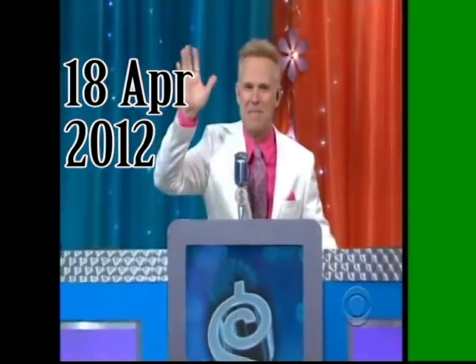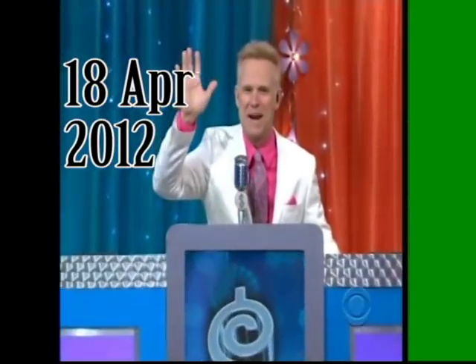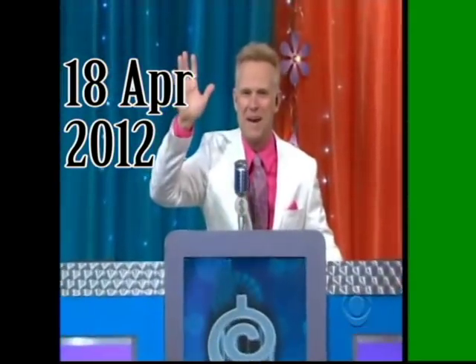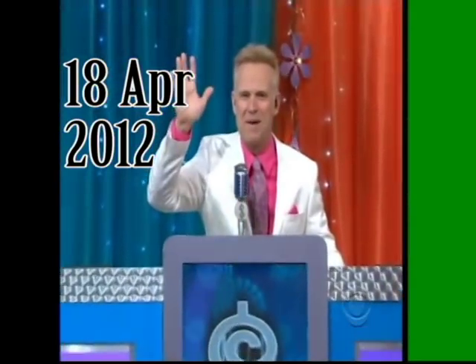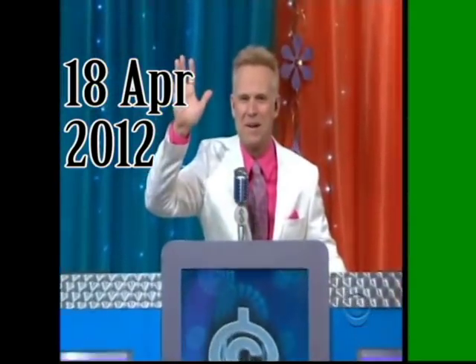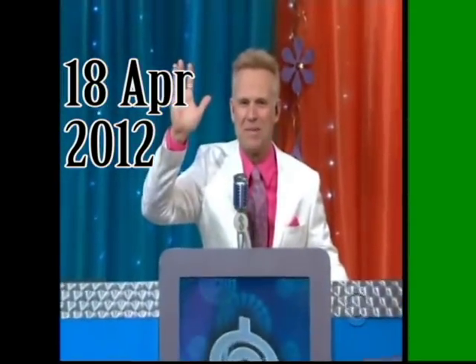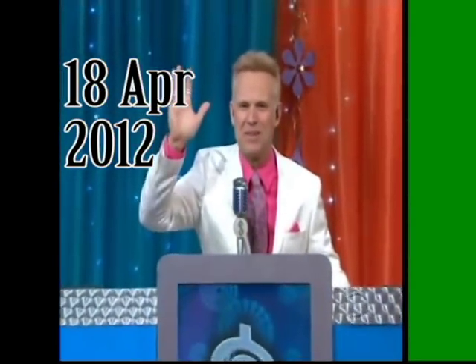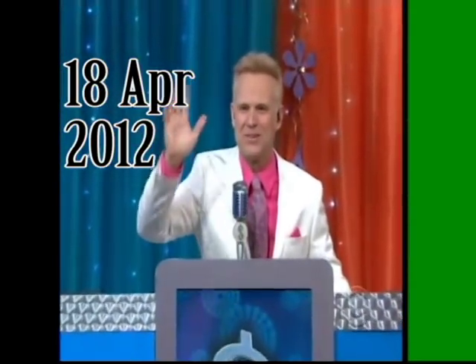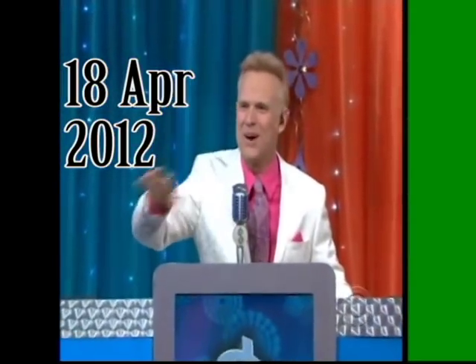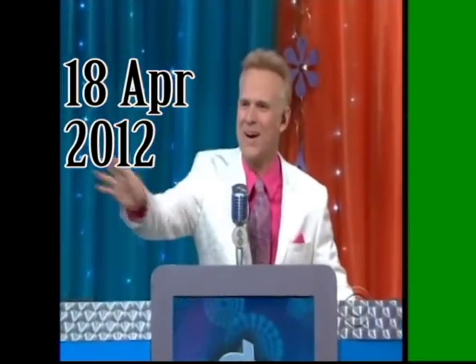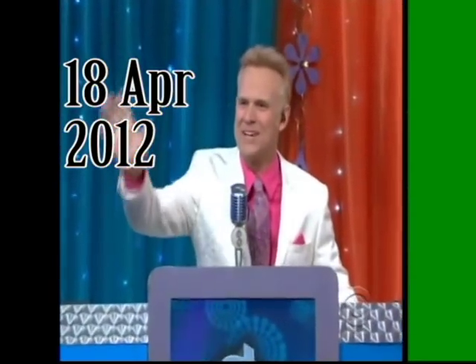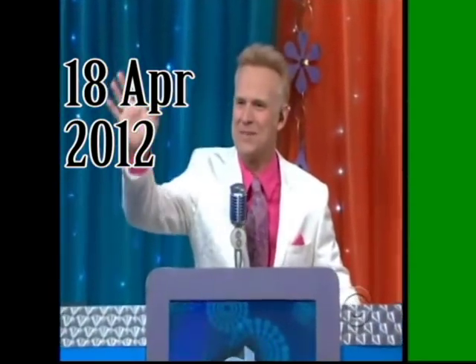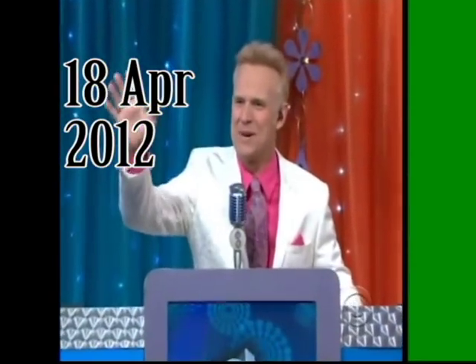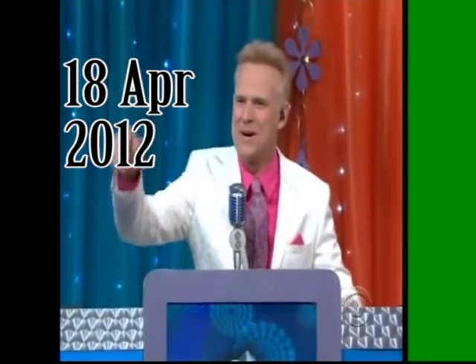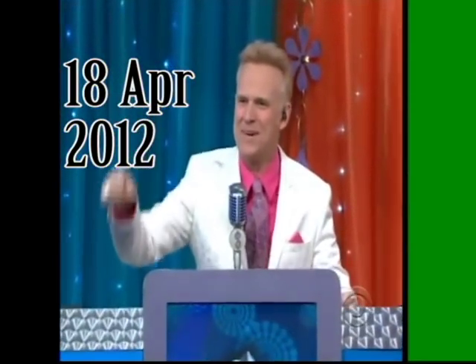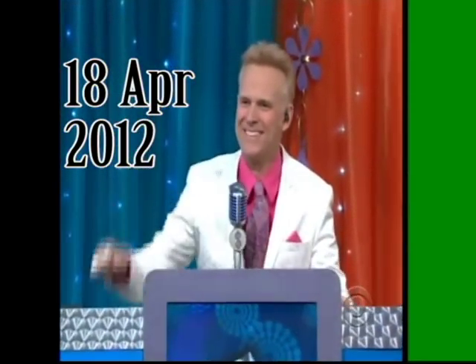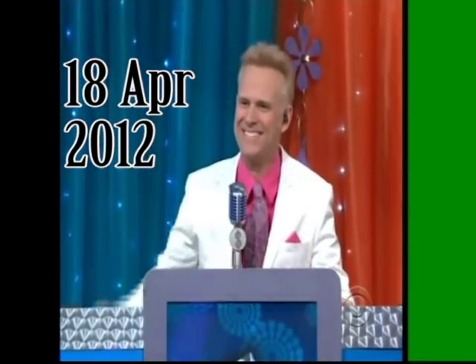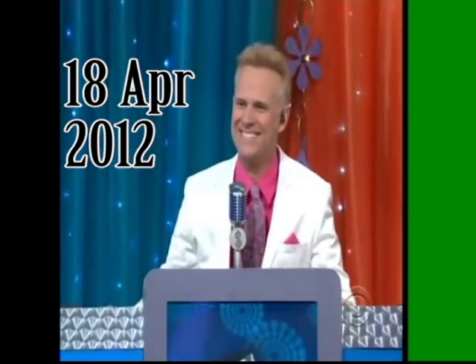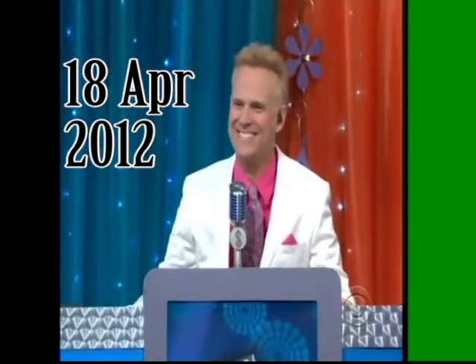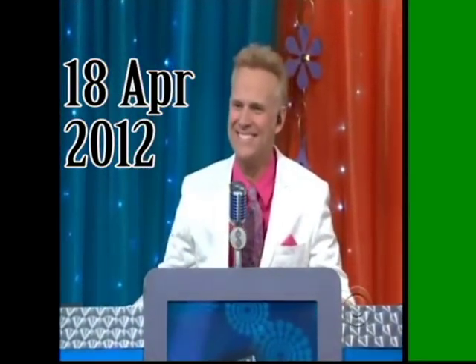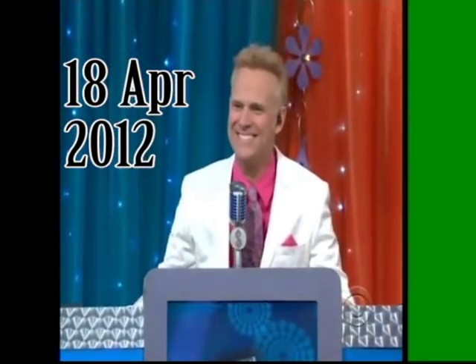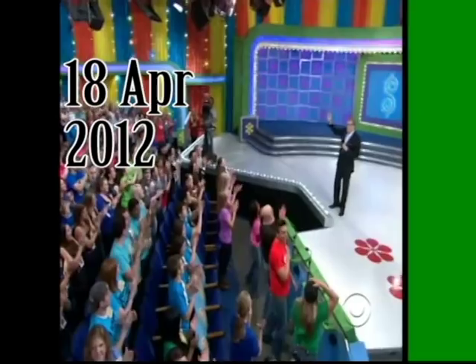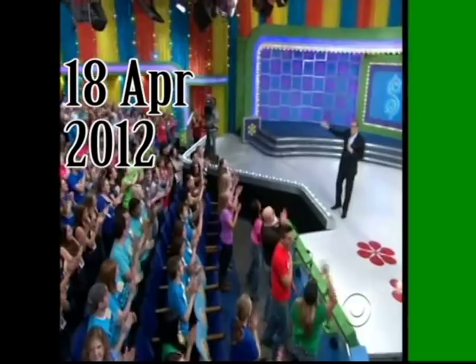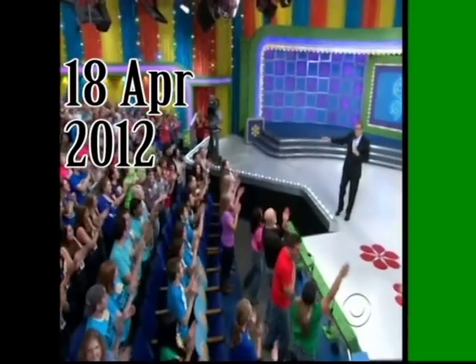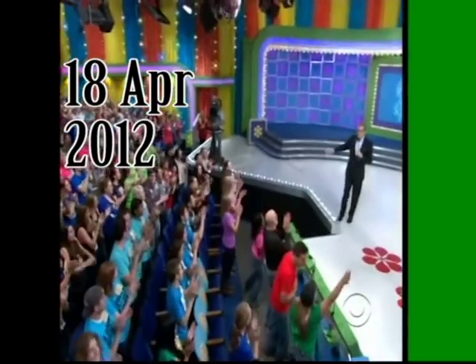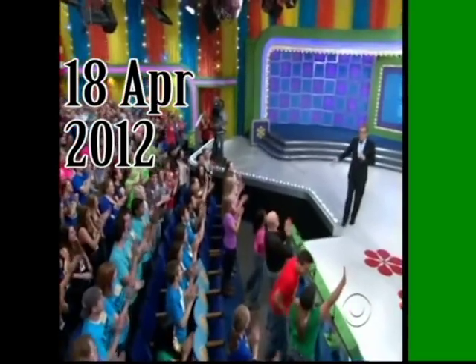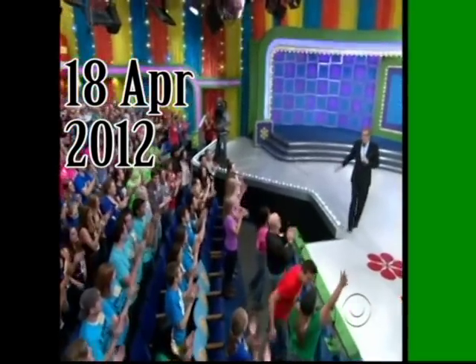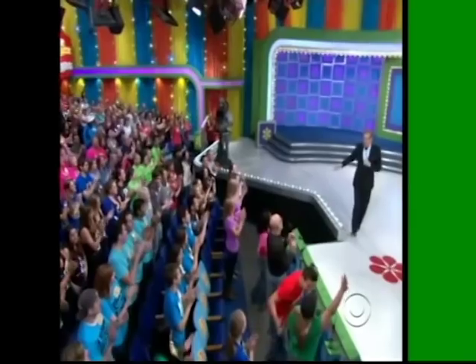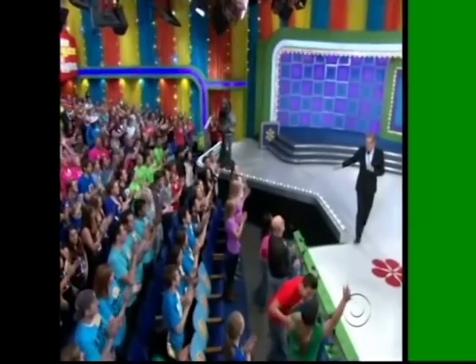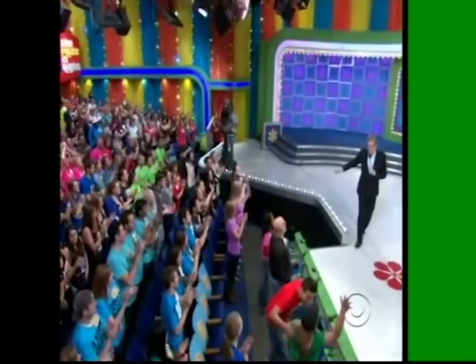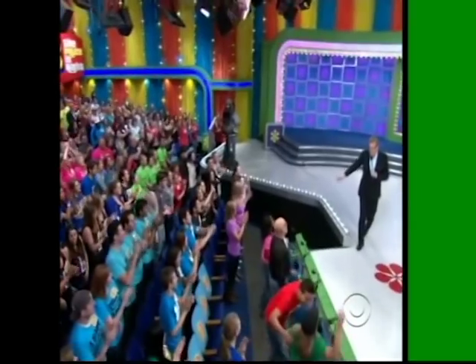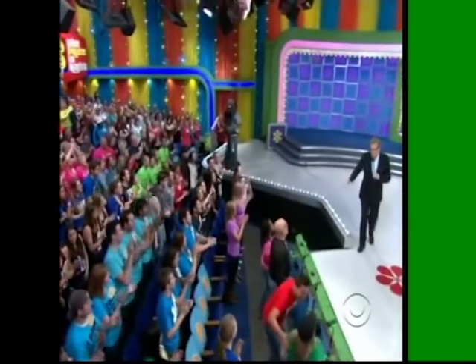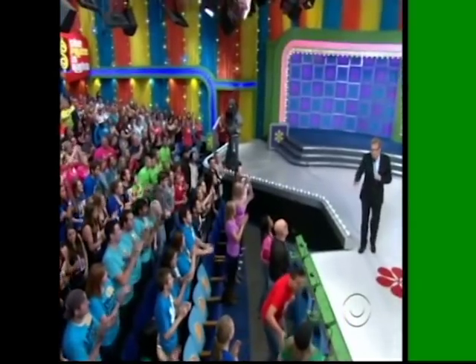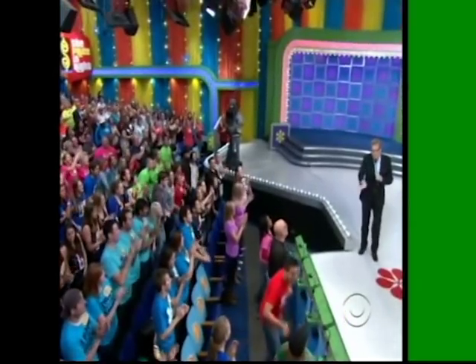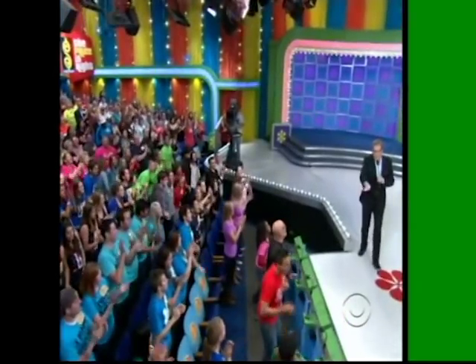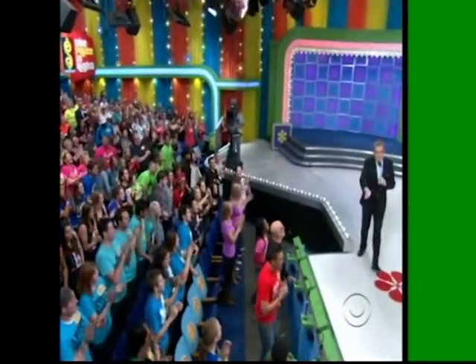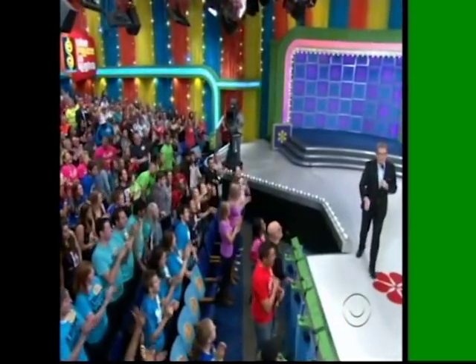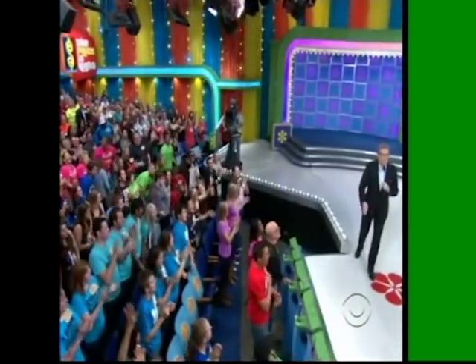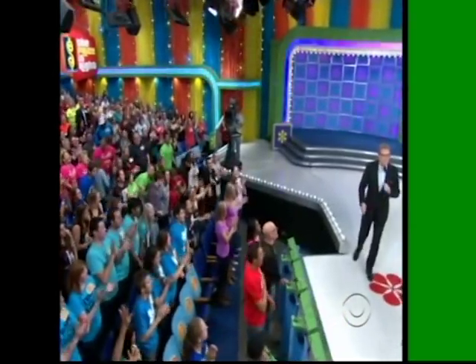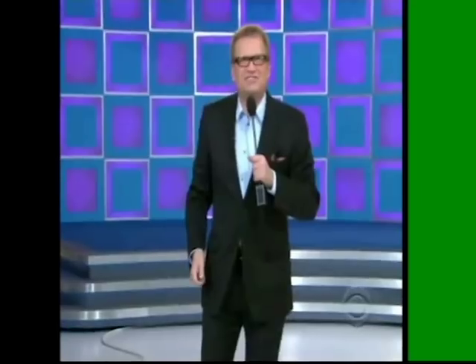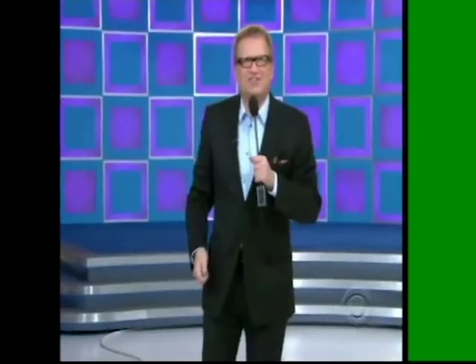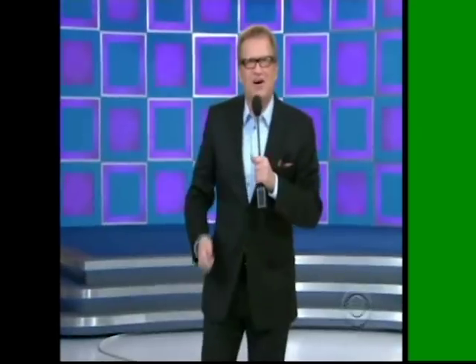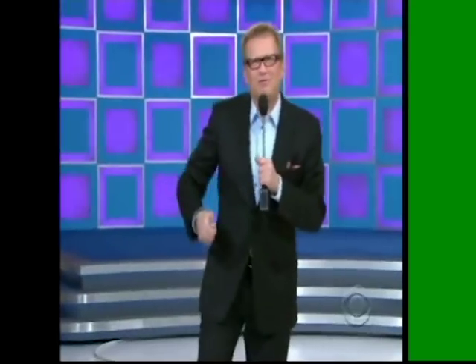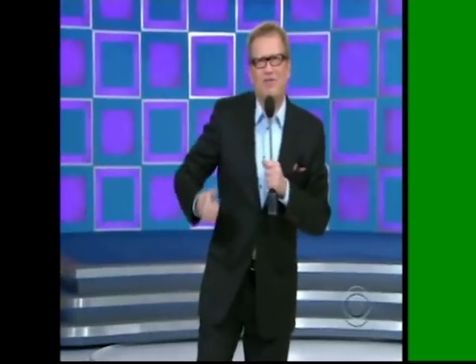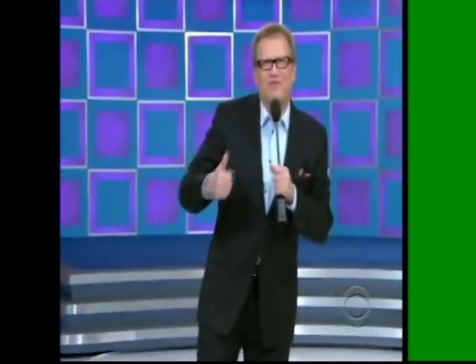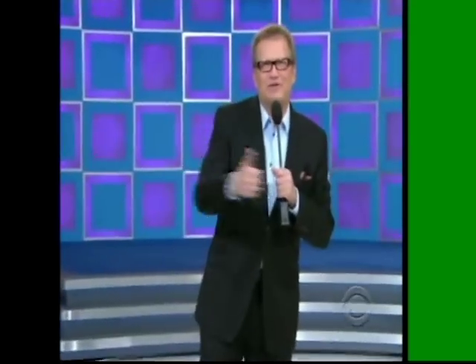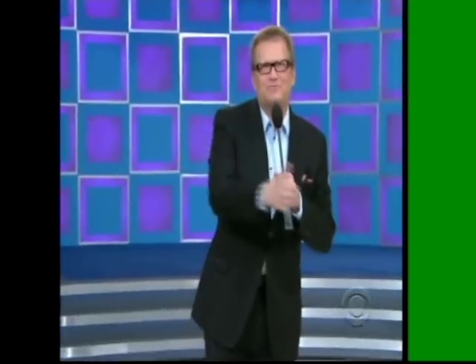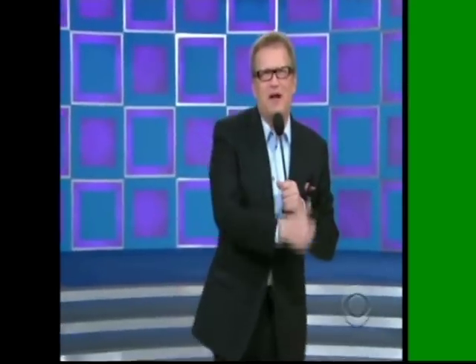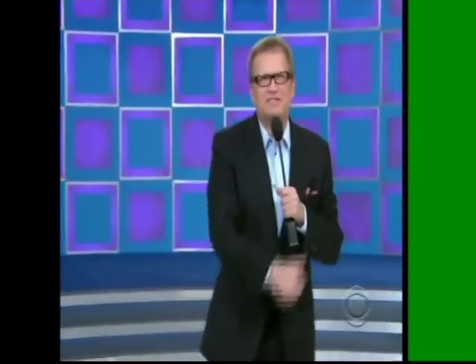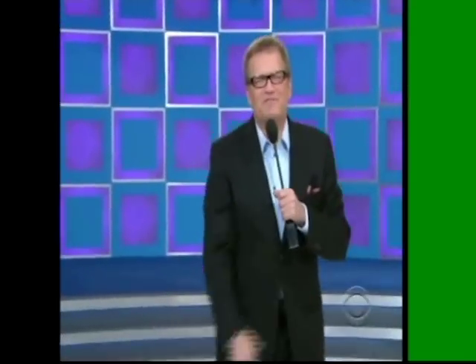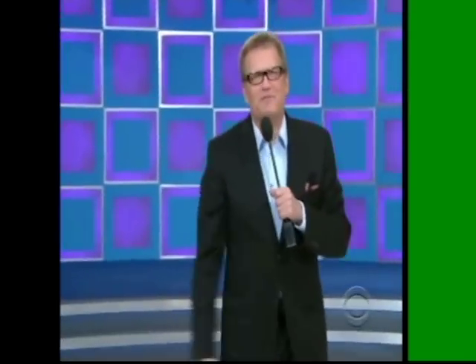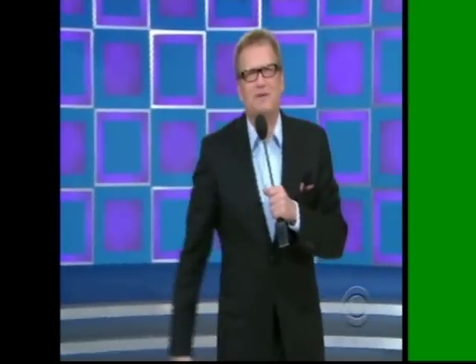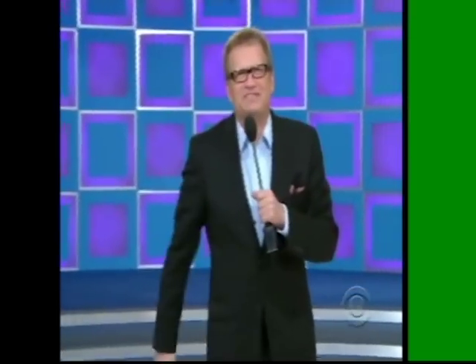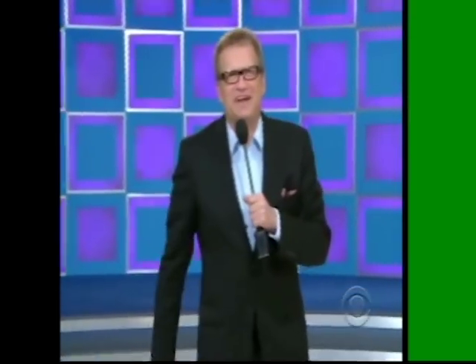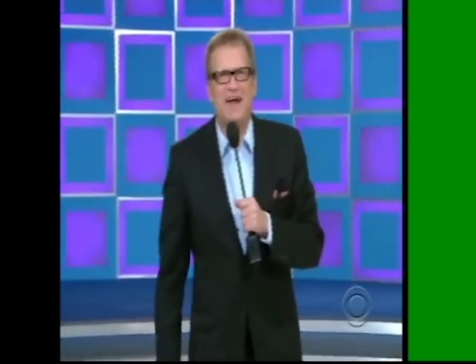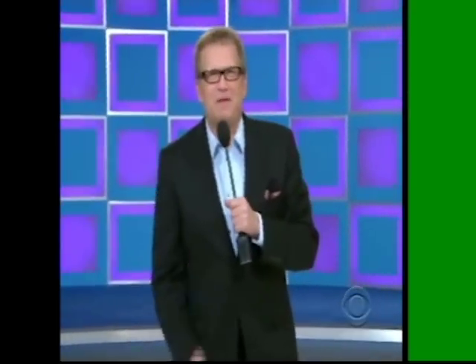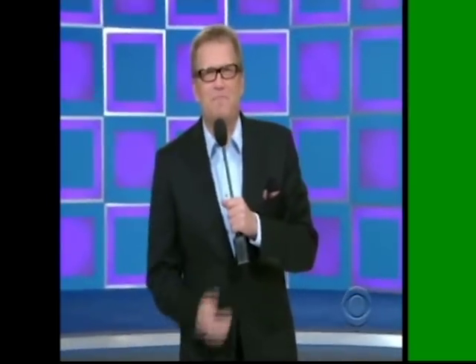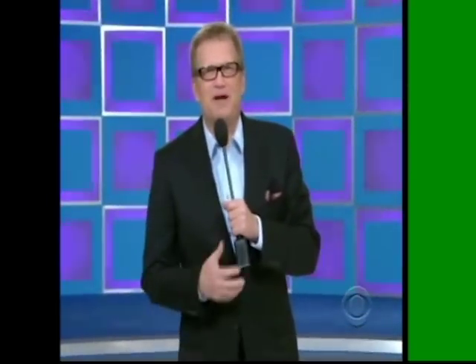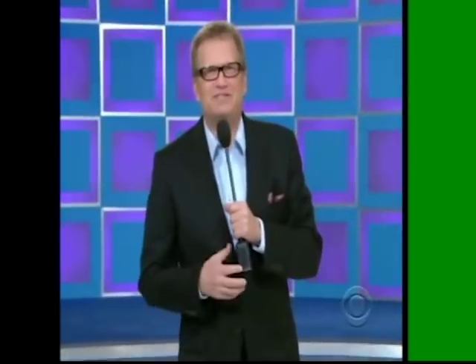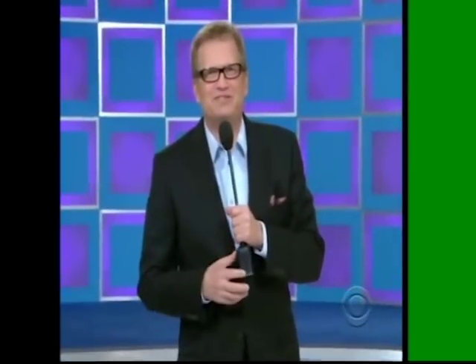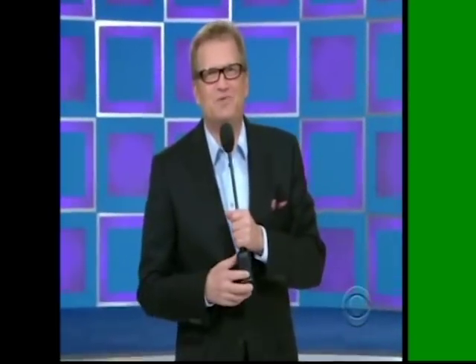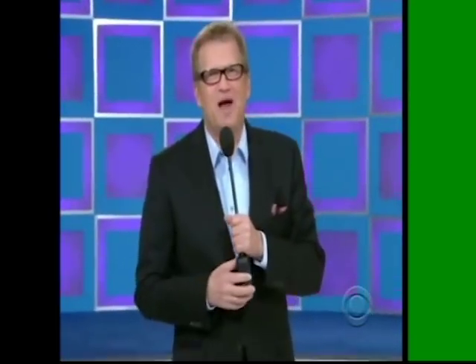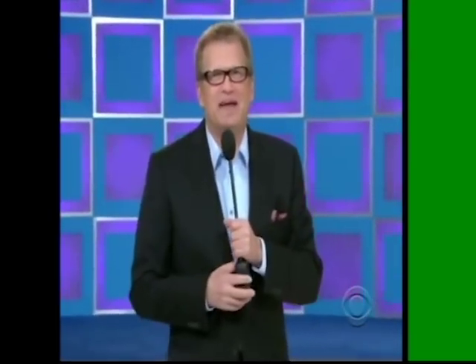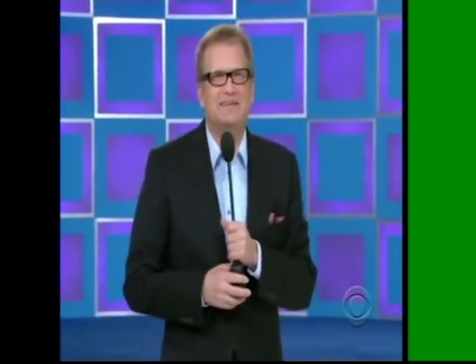Everybody, welcome to the show. Hey, Drew. Good luck to everybody in the audience. Good luck to you four. Let's get it started with the first prize up for grabs today on The Price is Right.